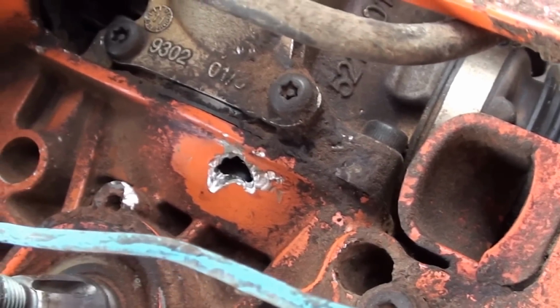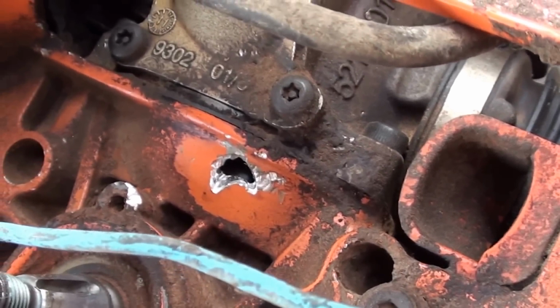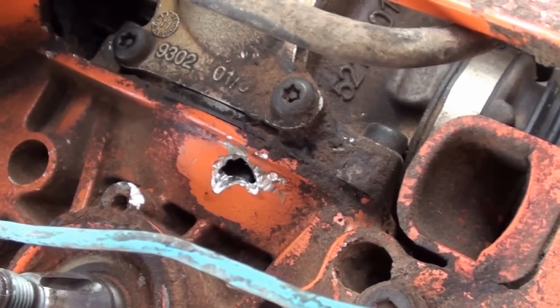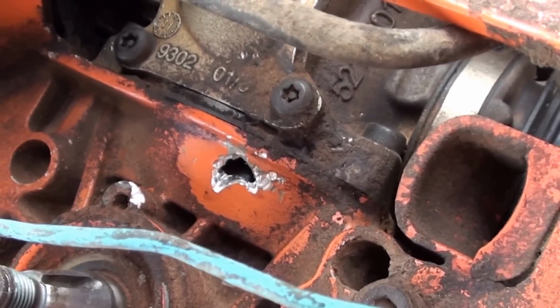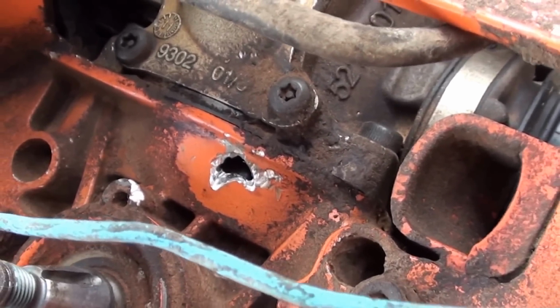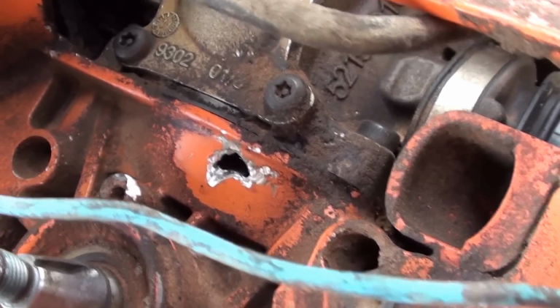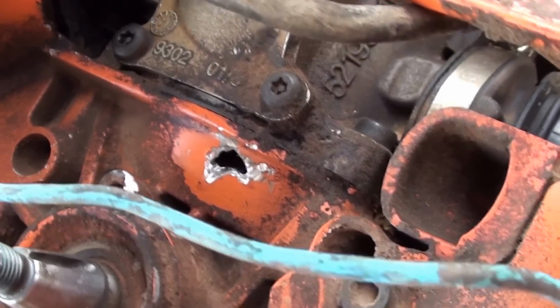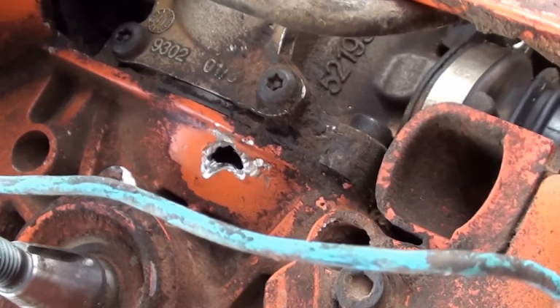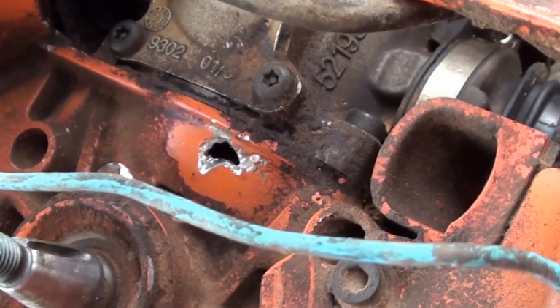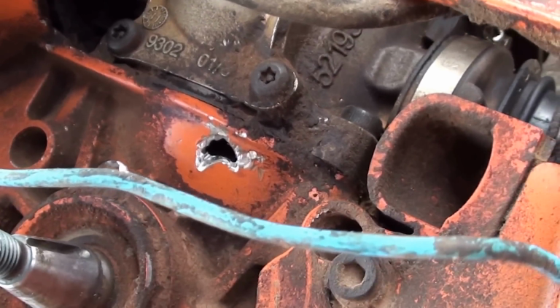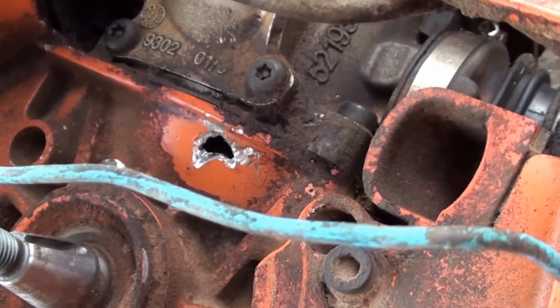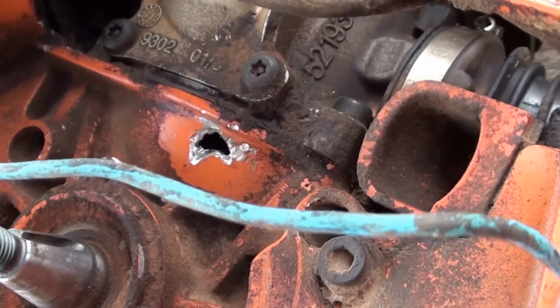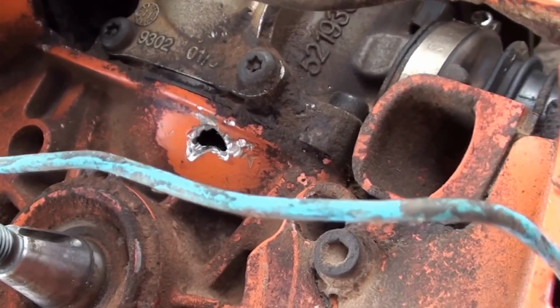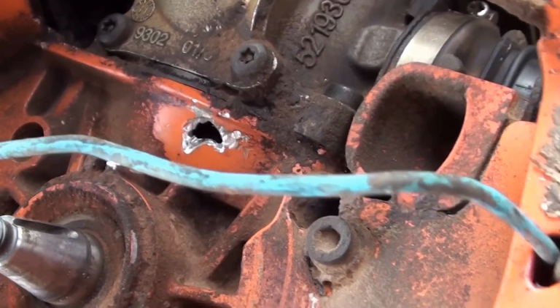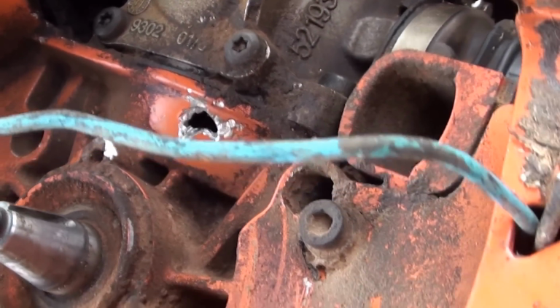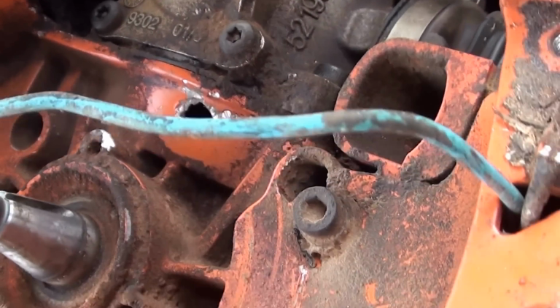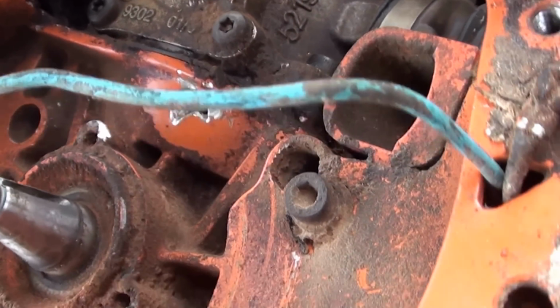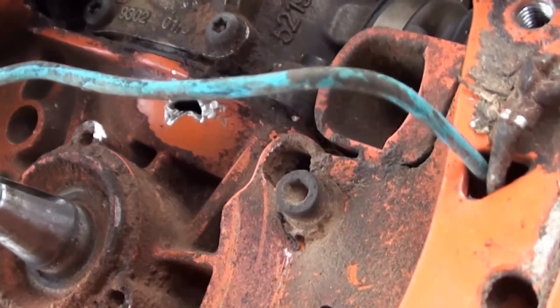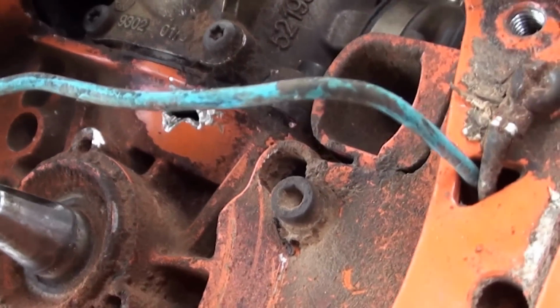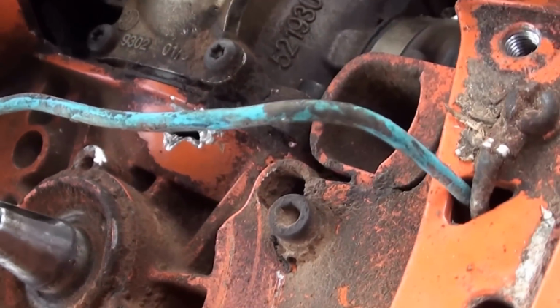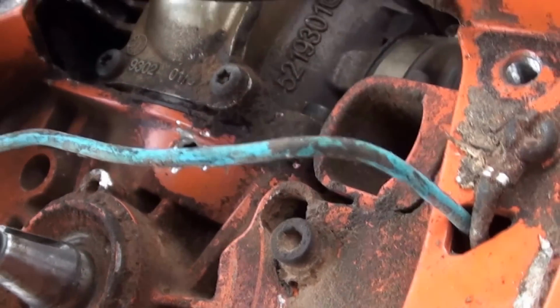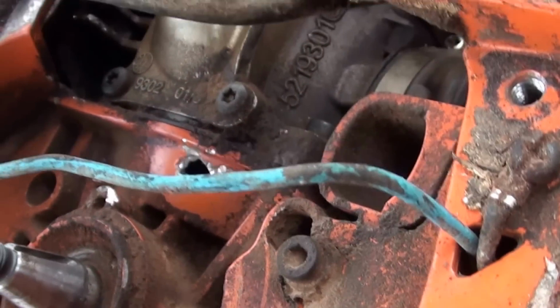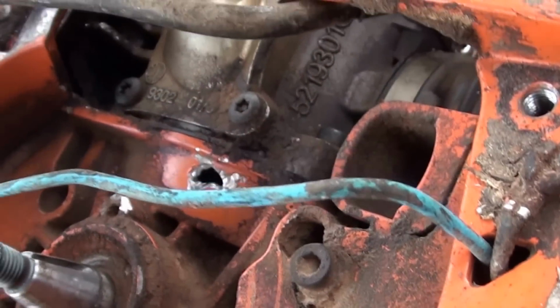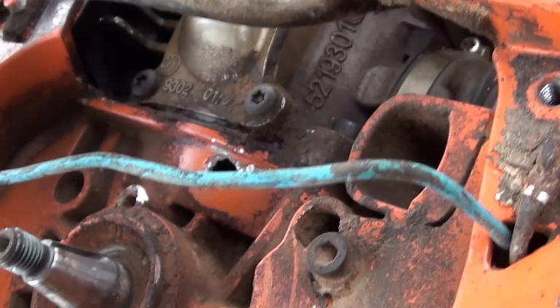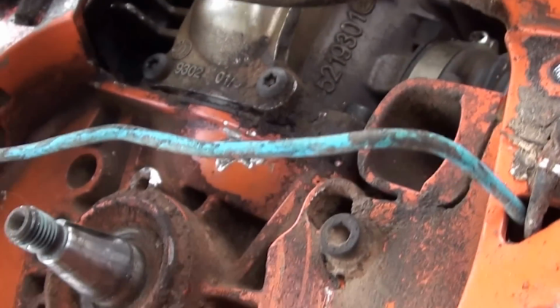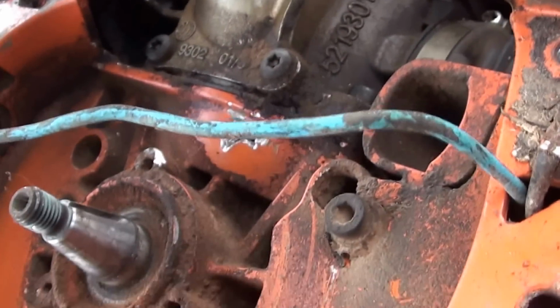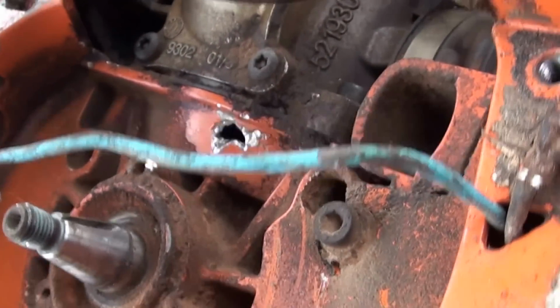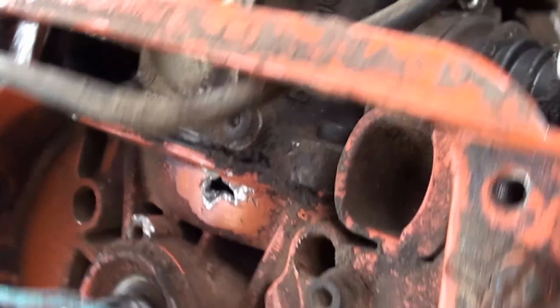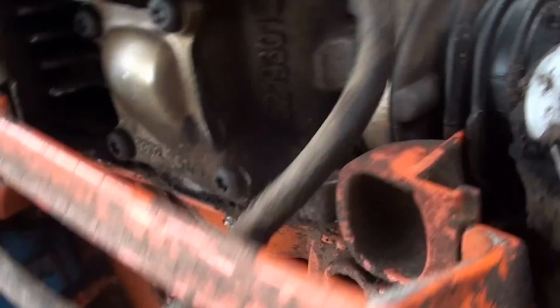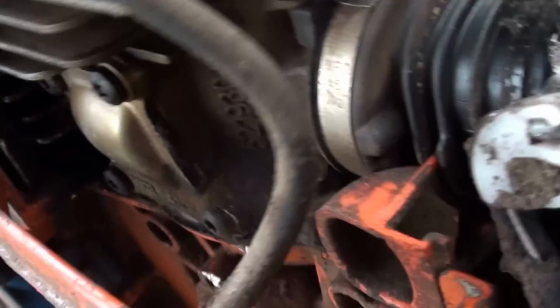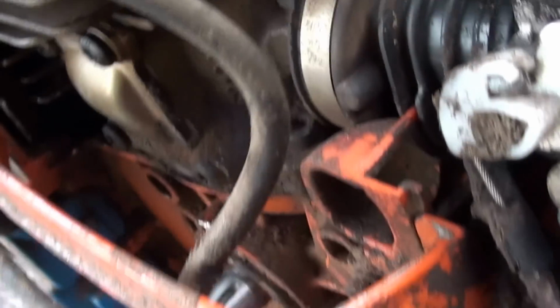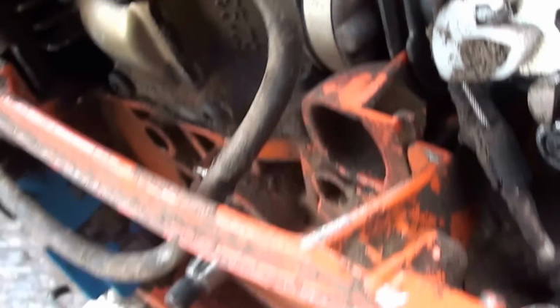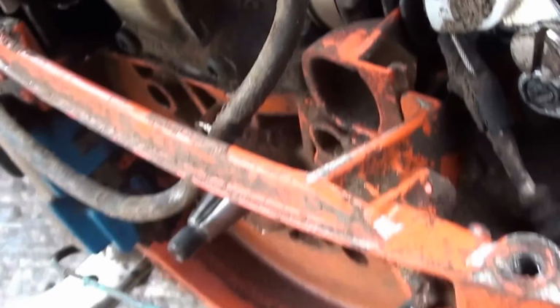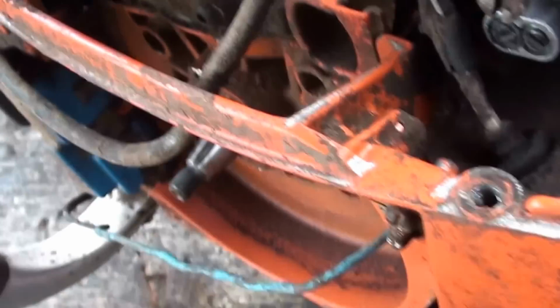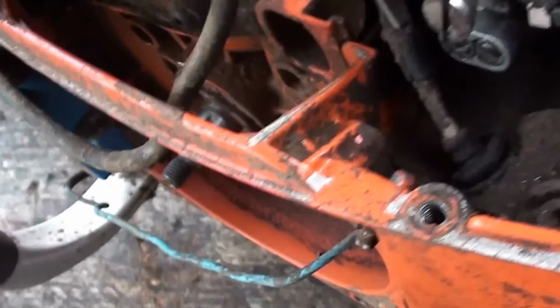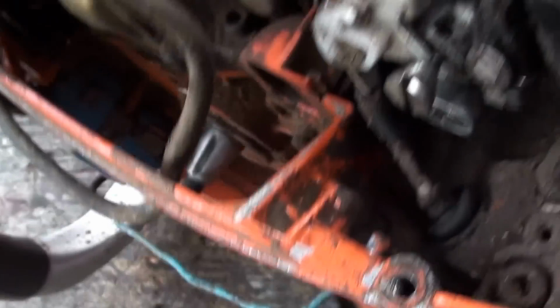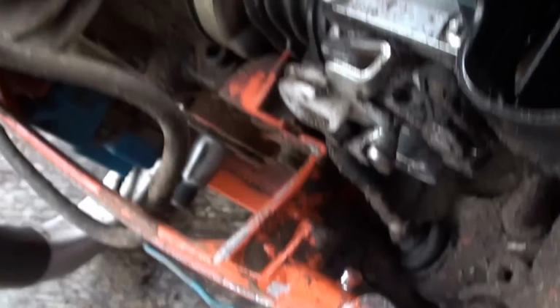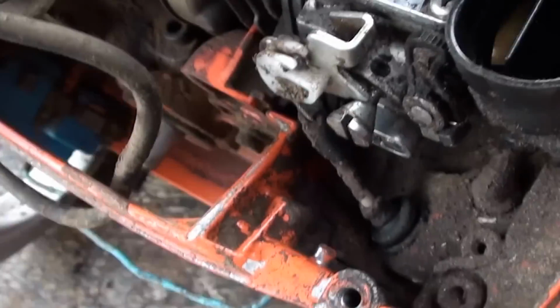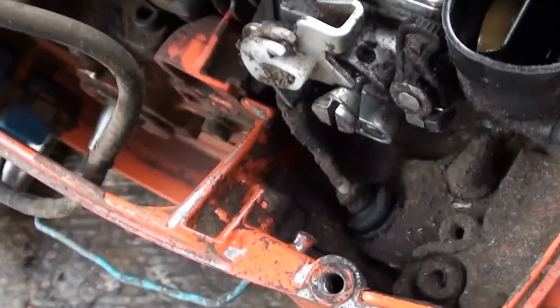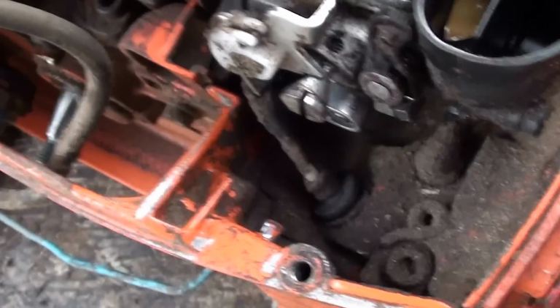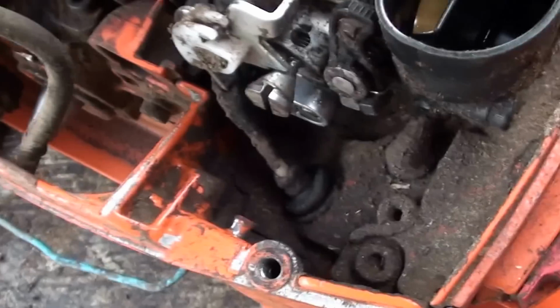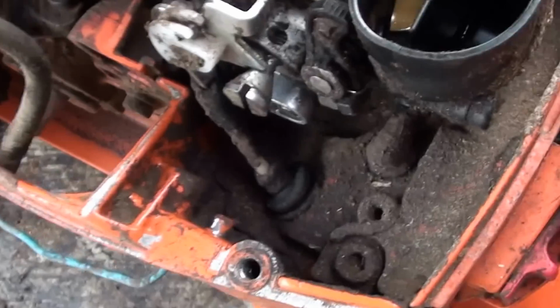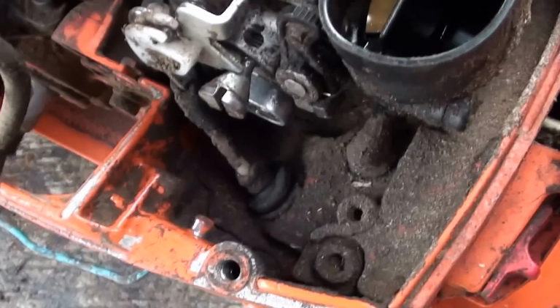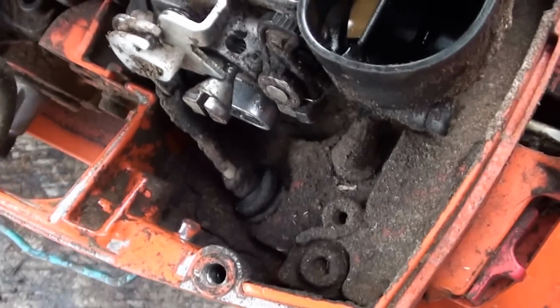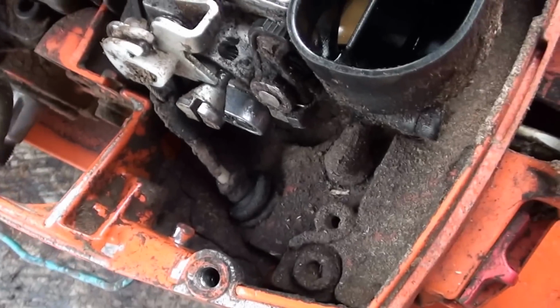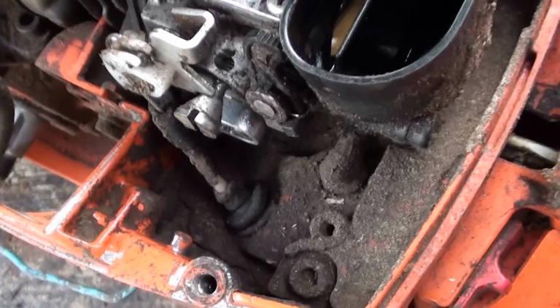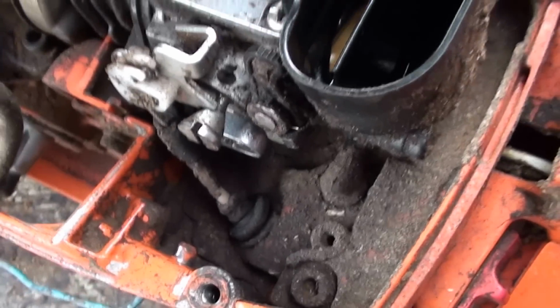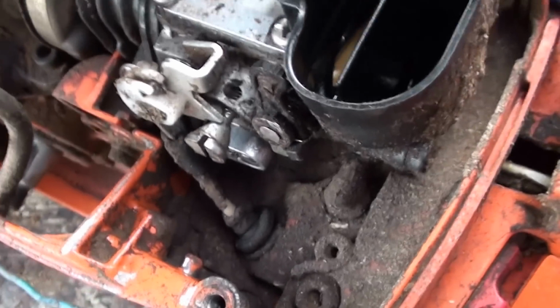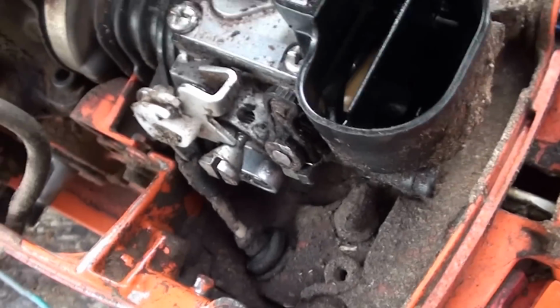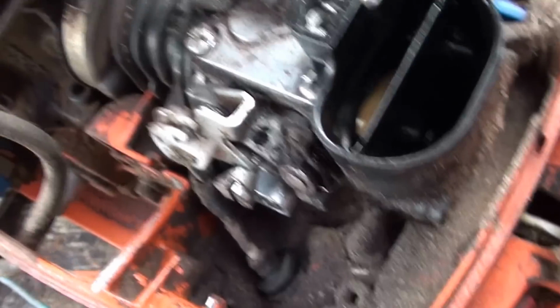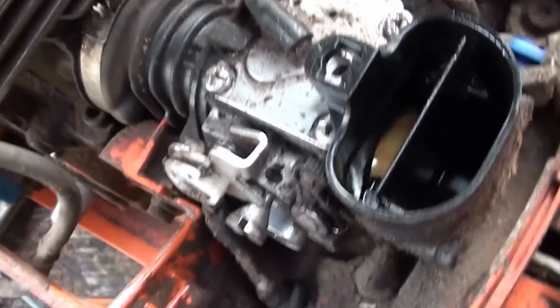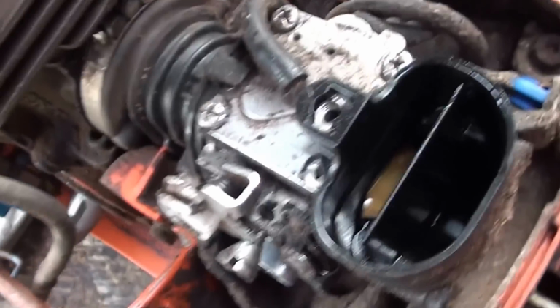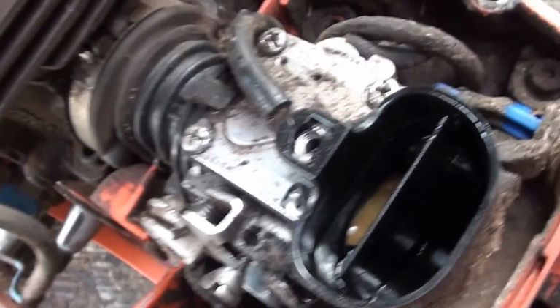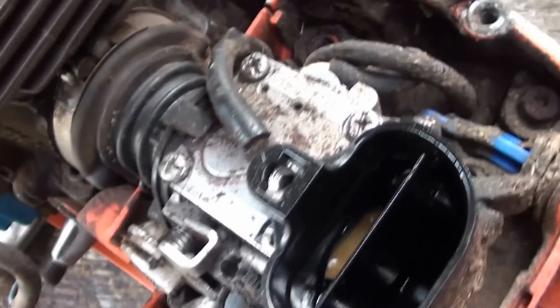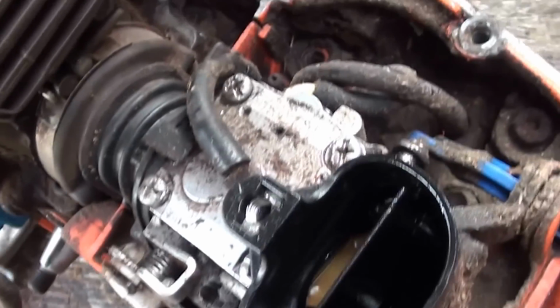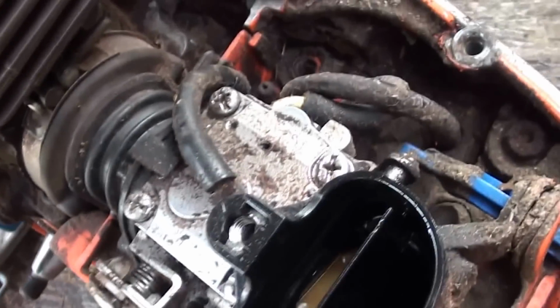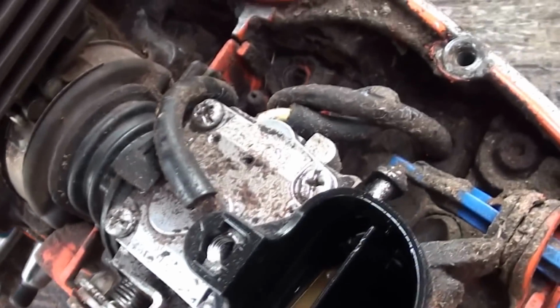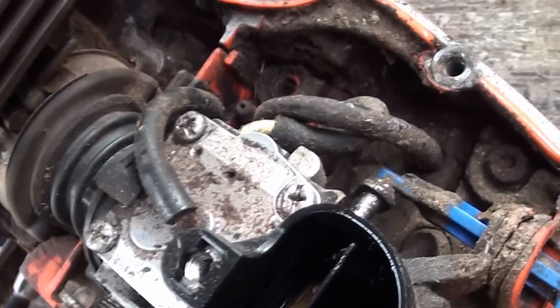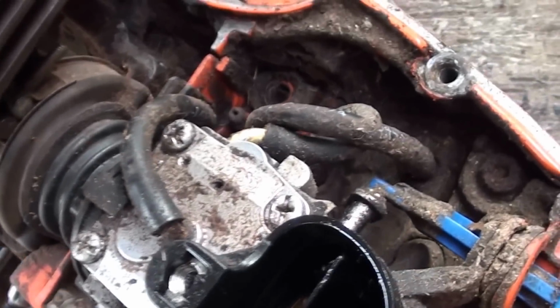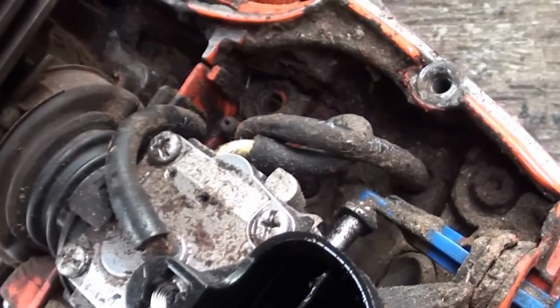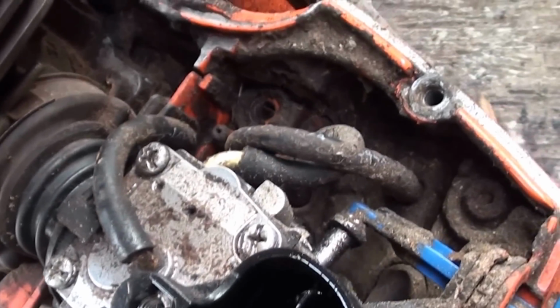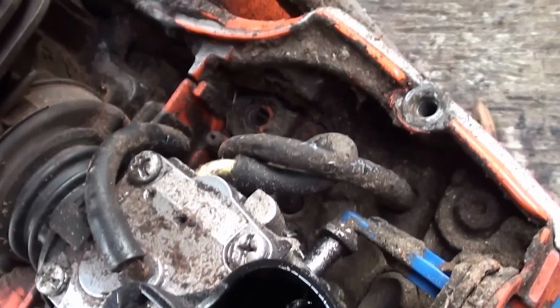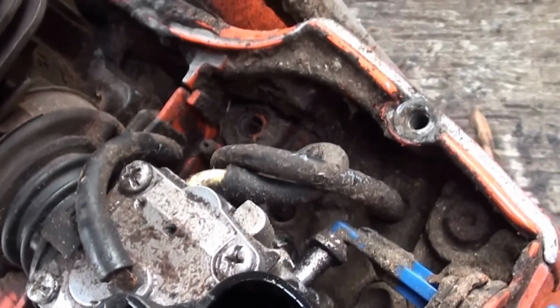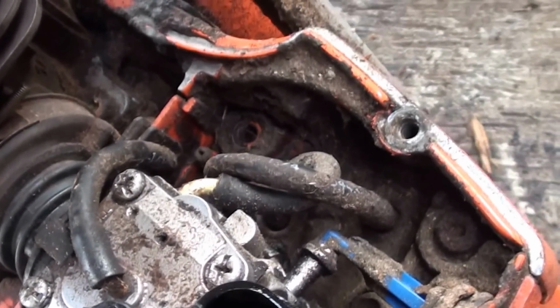I'll clean that up, TIG weld it, save the guy some money. But be aware: you need to tighten up these screws on these chainsaws. It's very important to do.